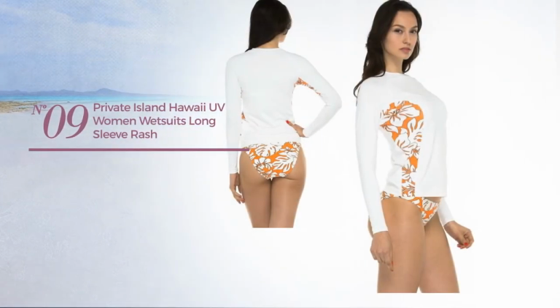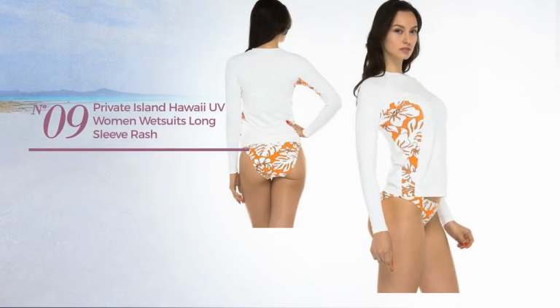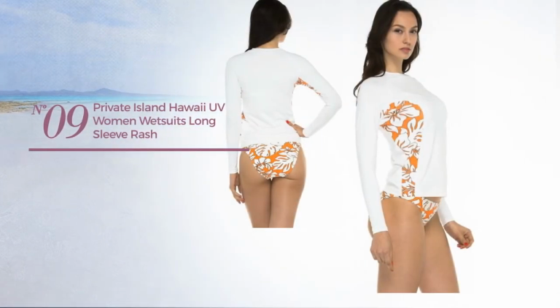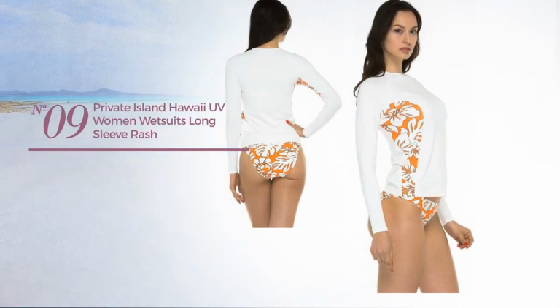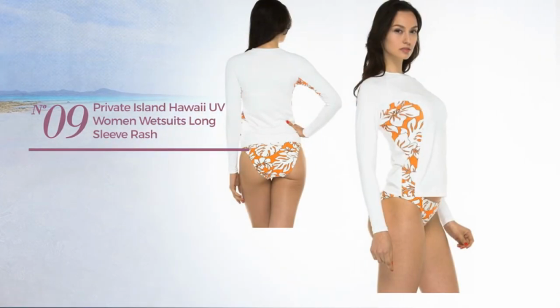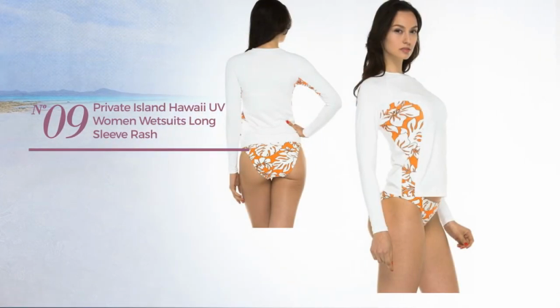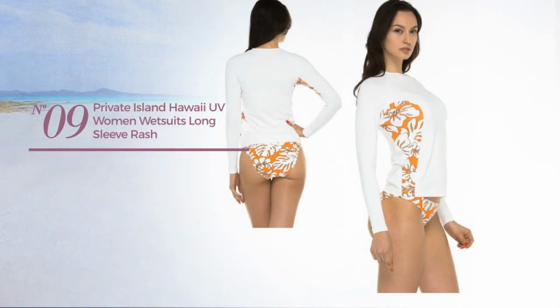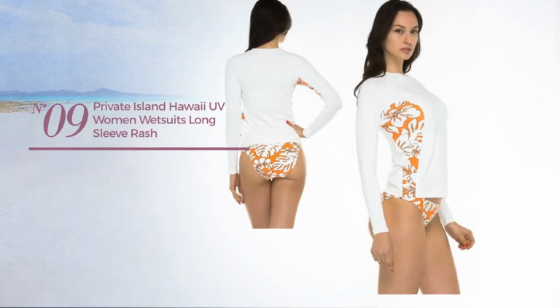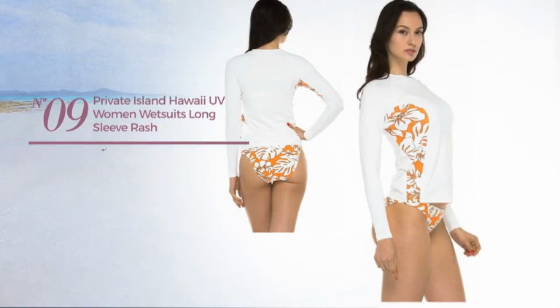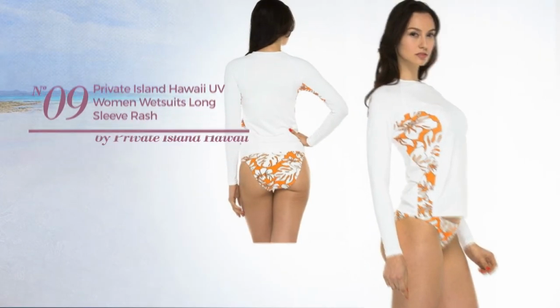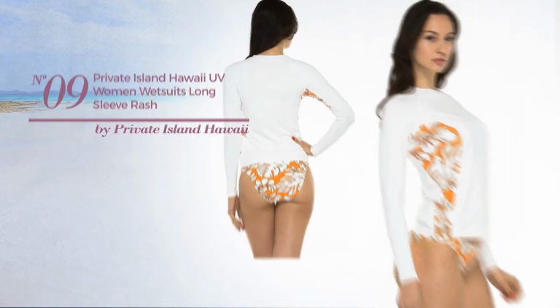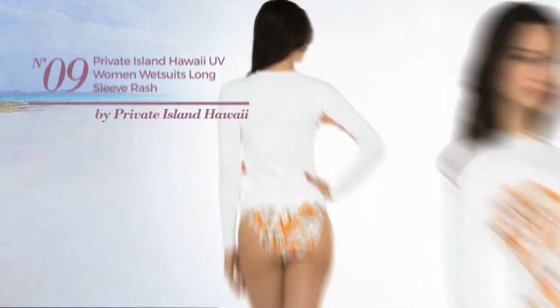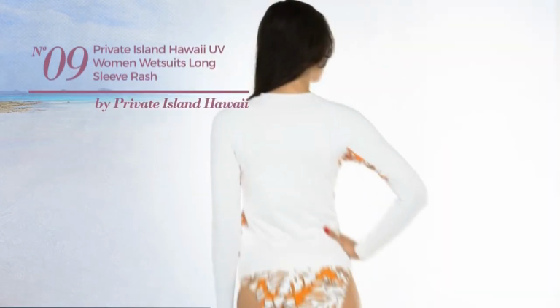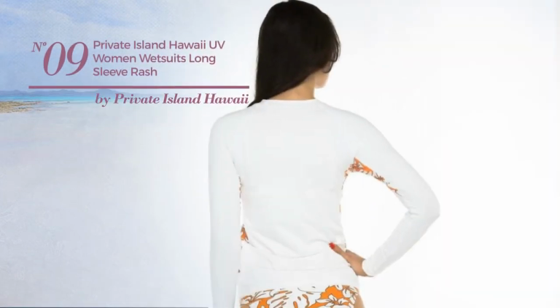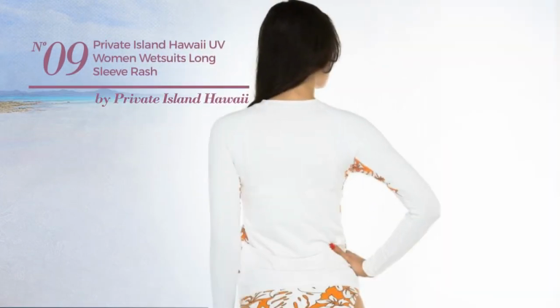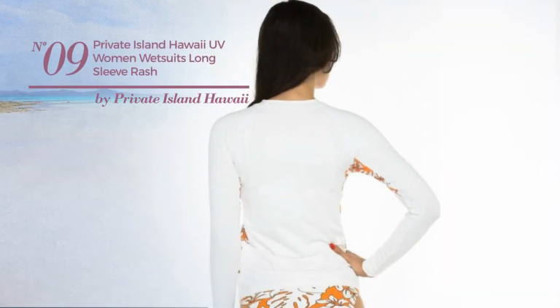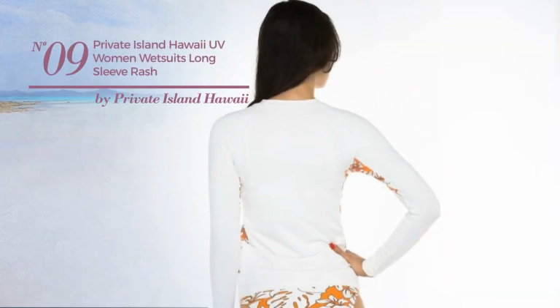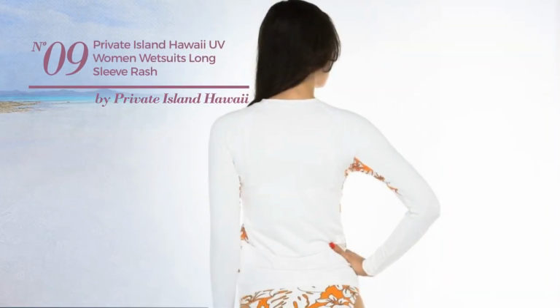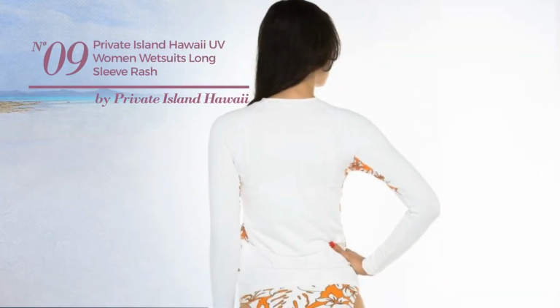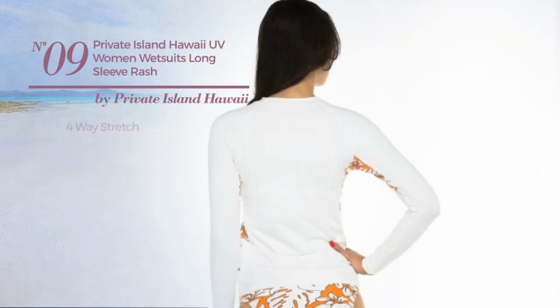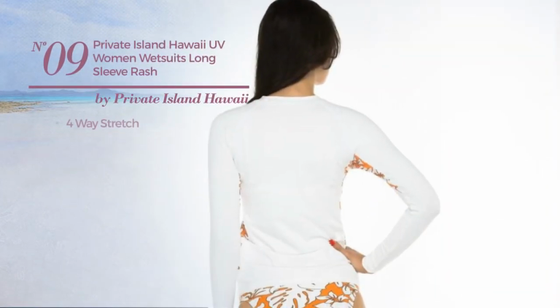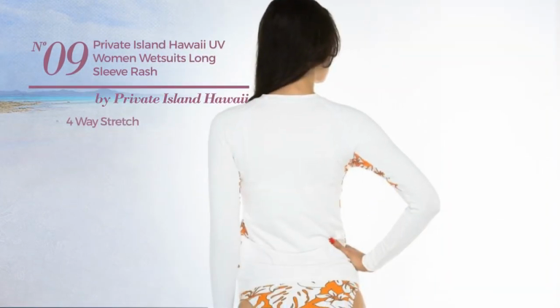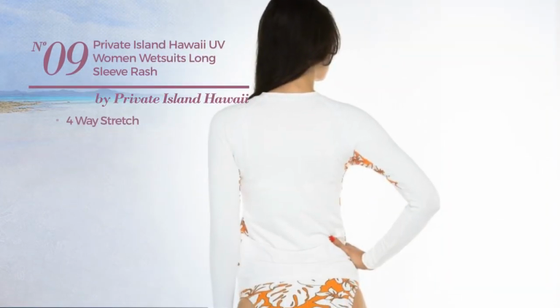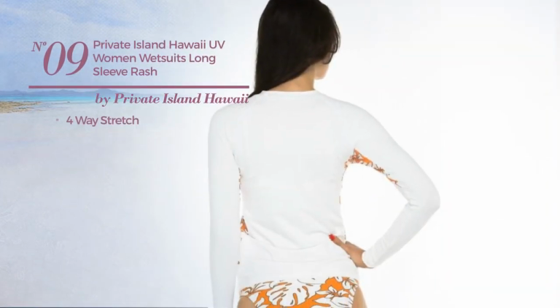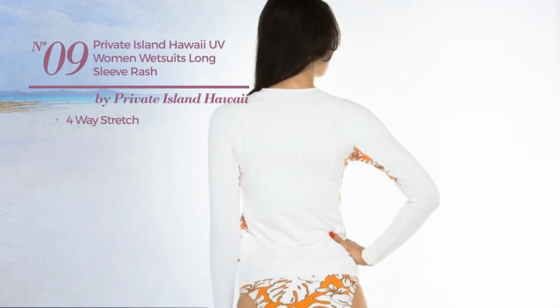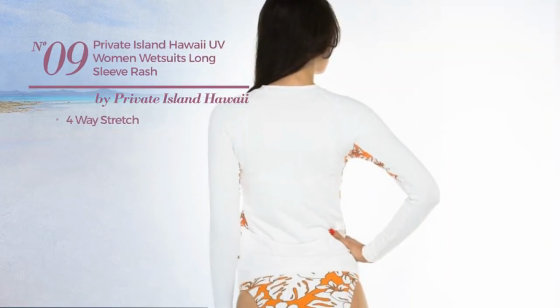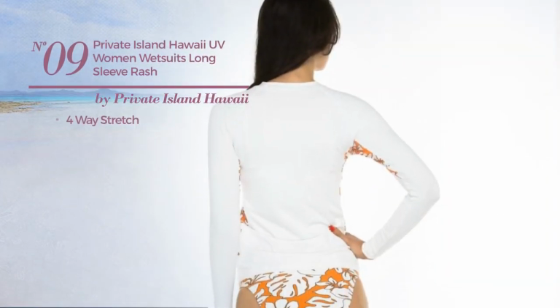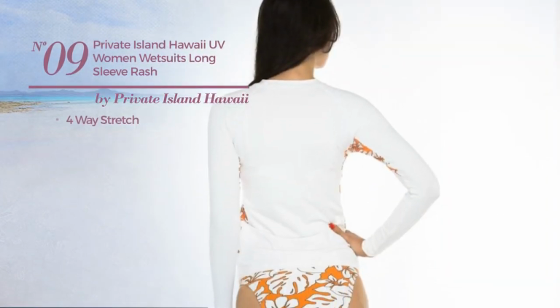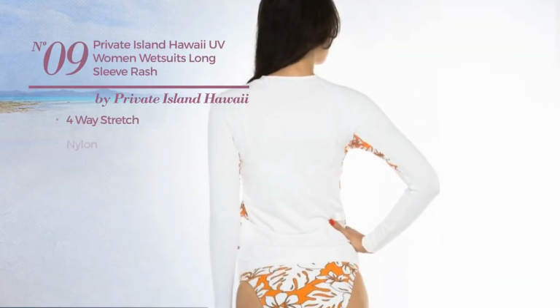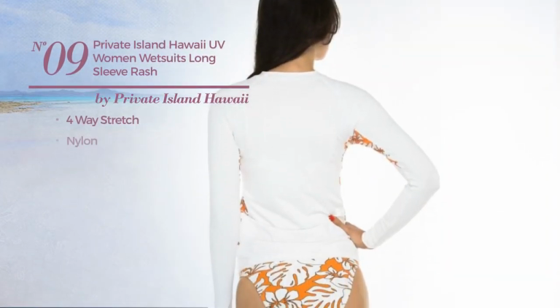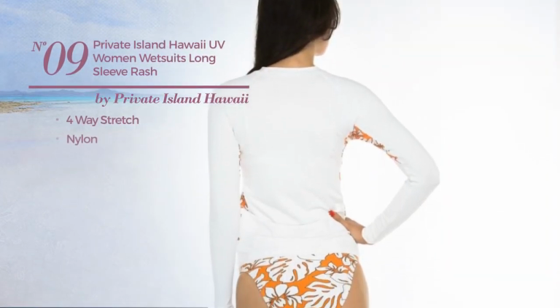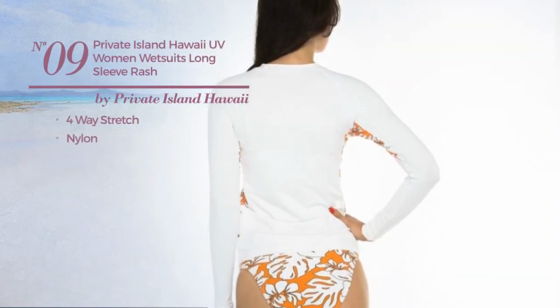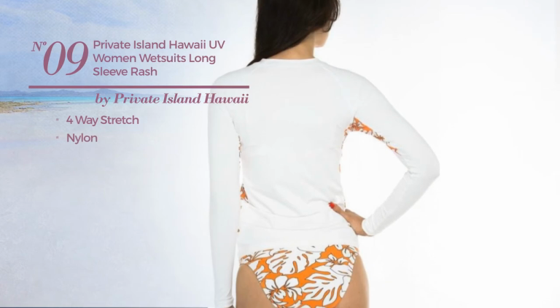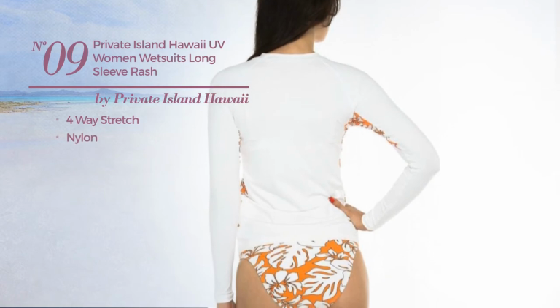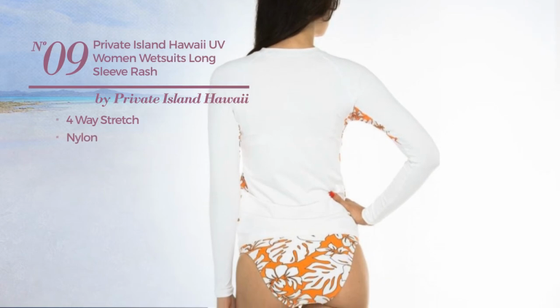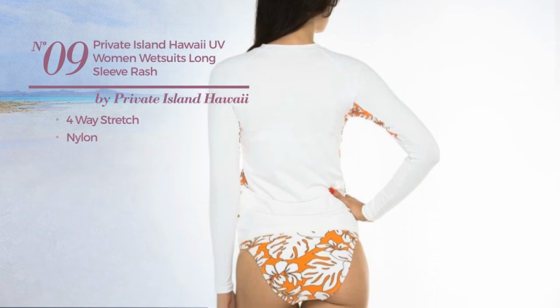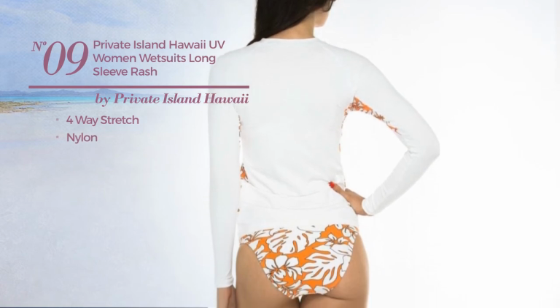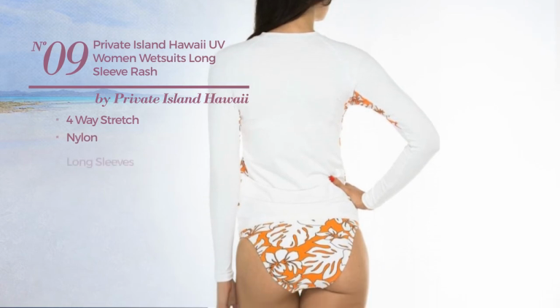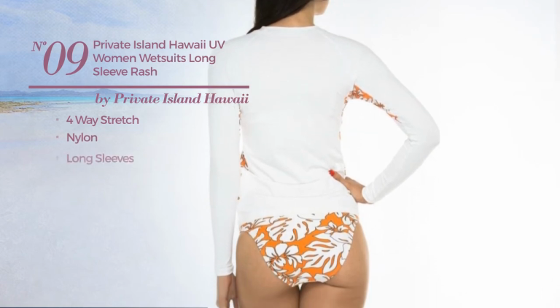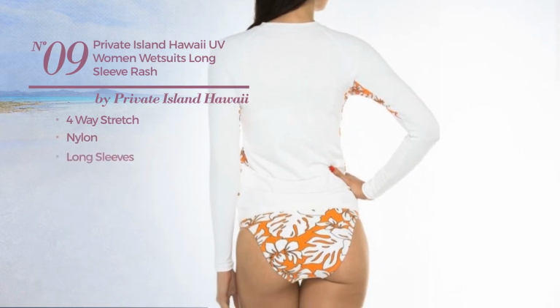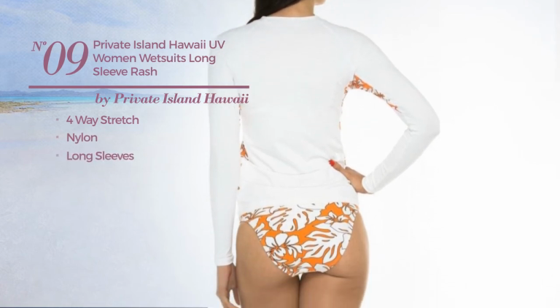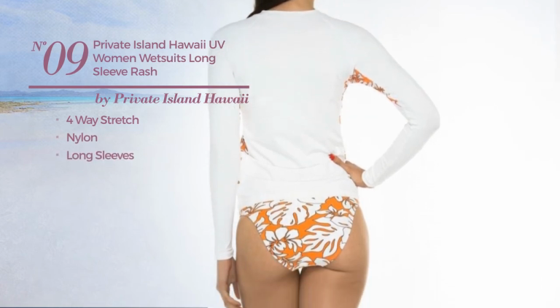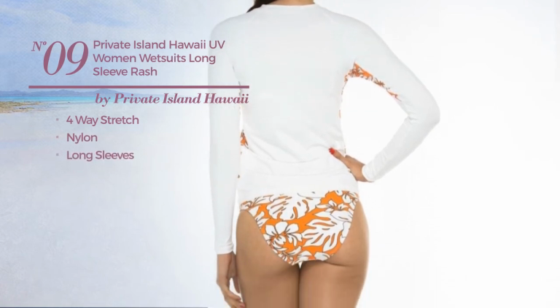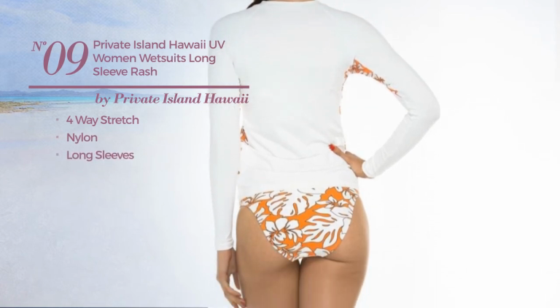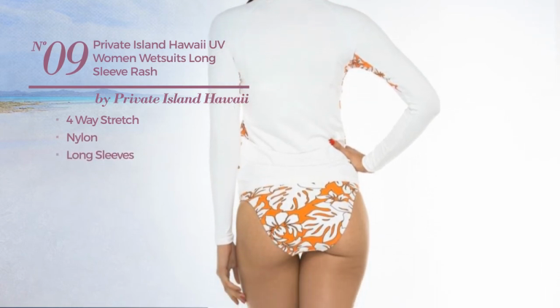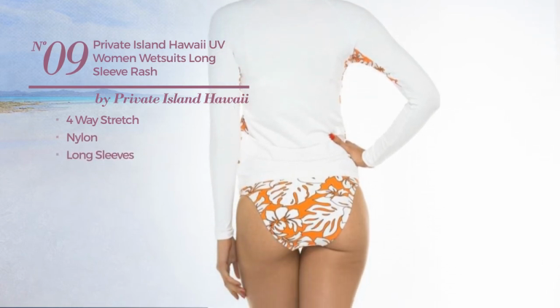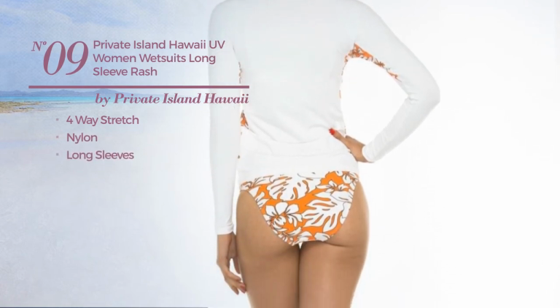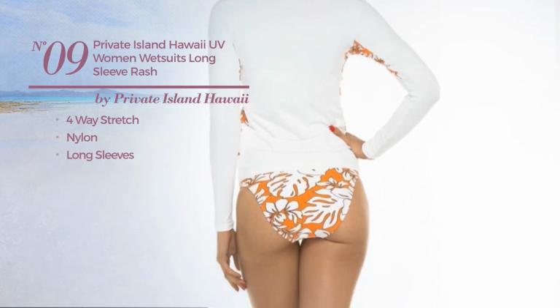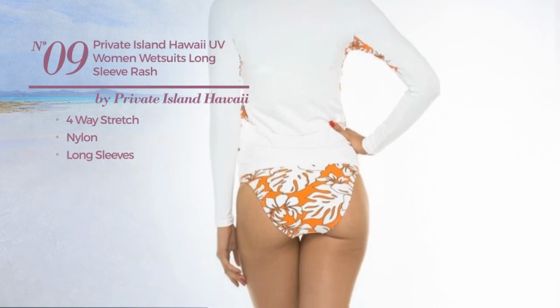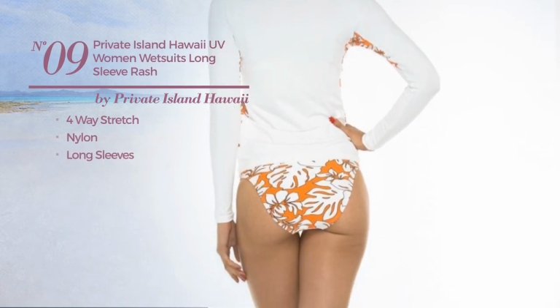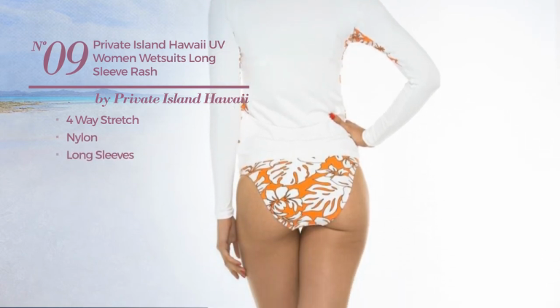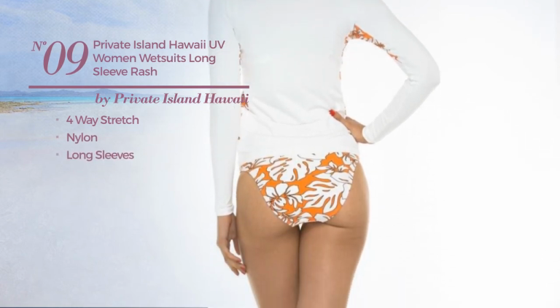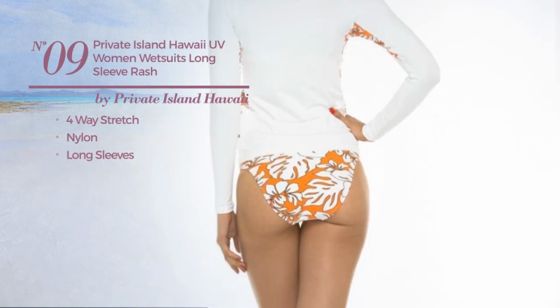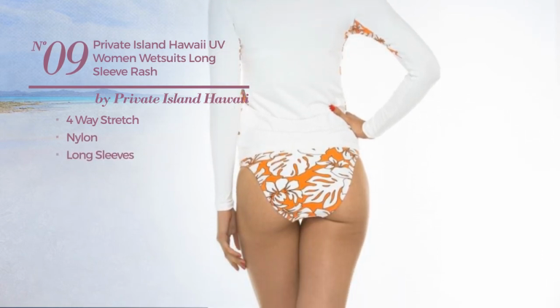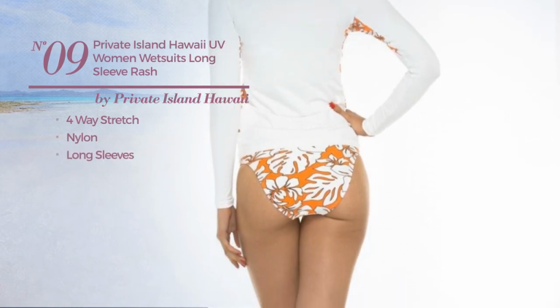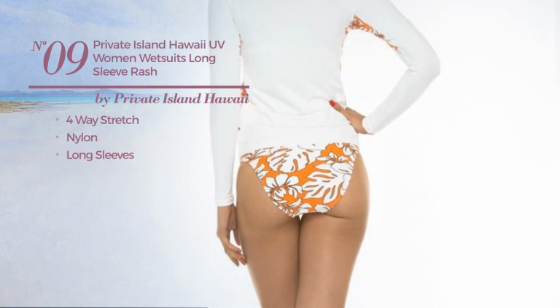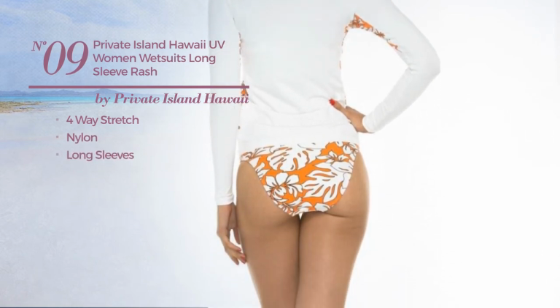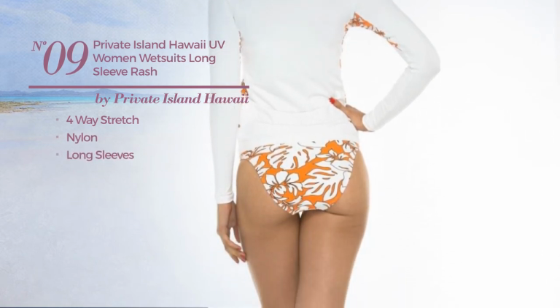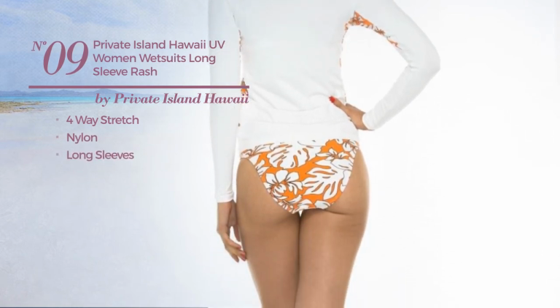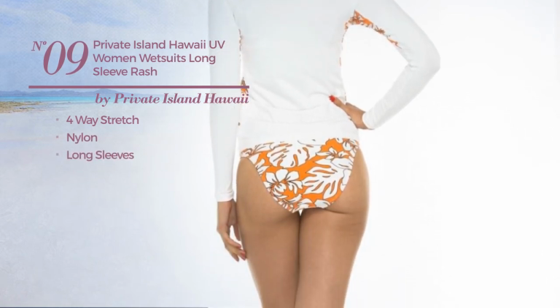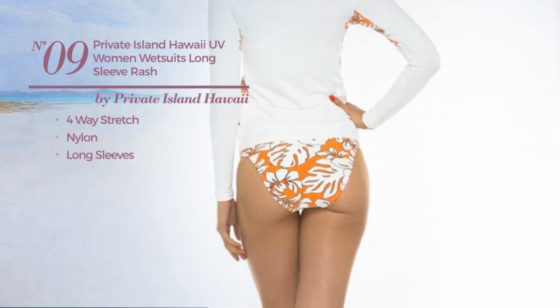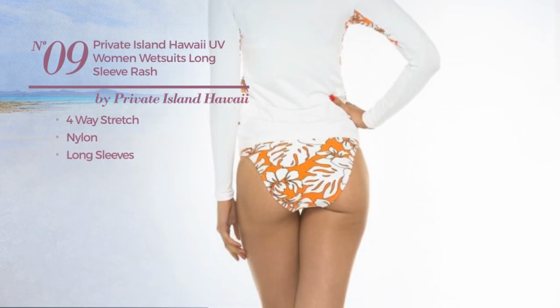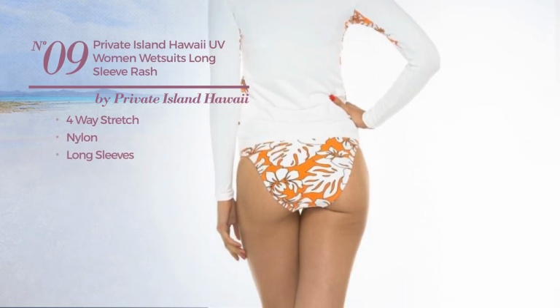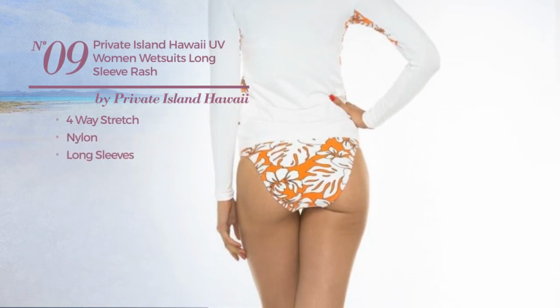Number nine, produced with four-way stretch nylon, with long sleeves. Available in twenty more colors.